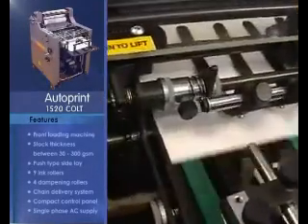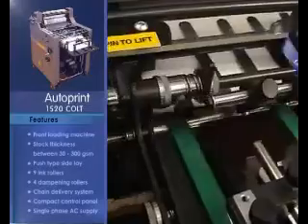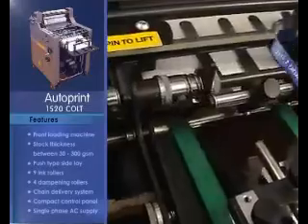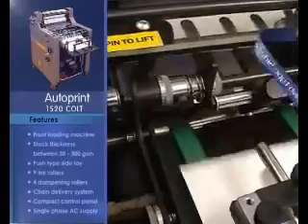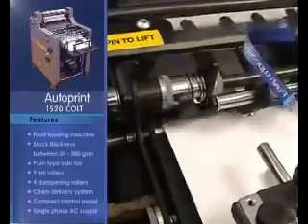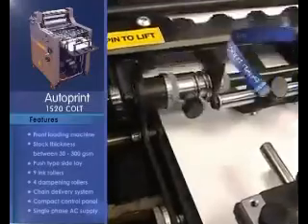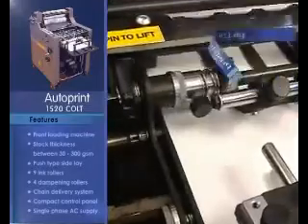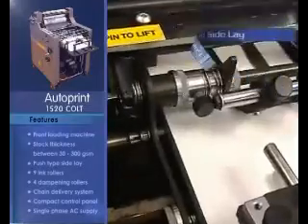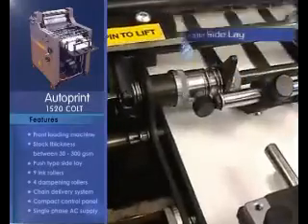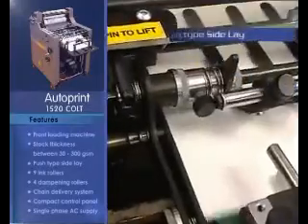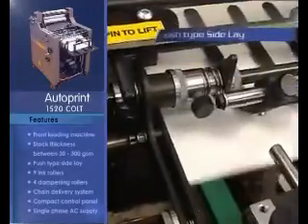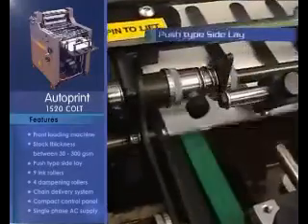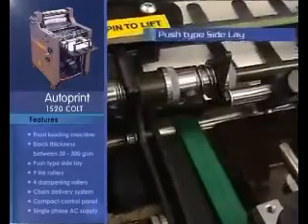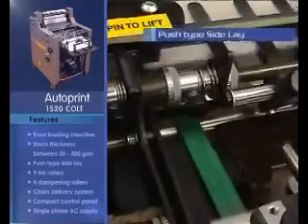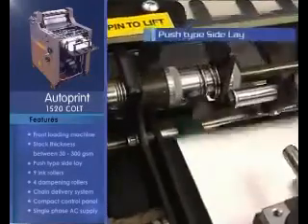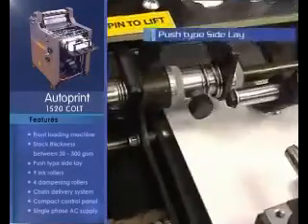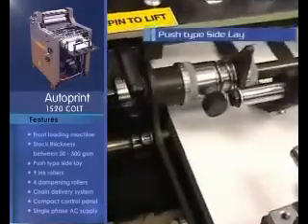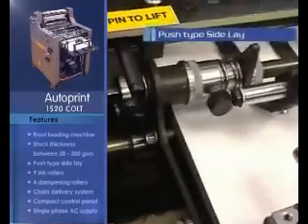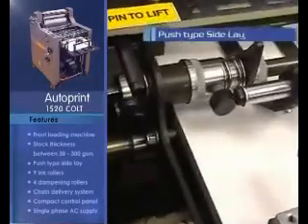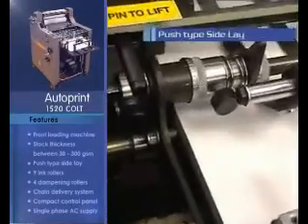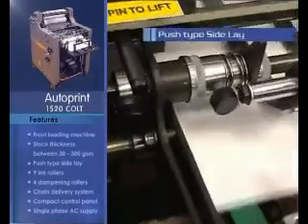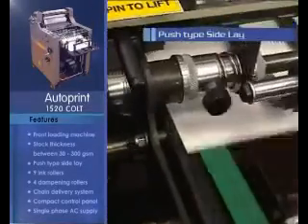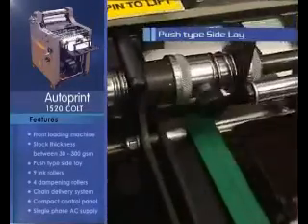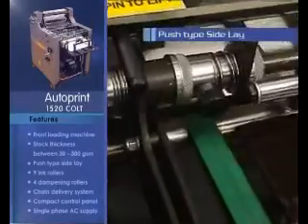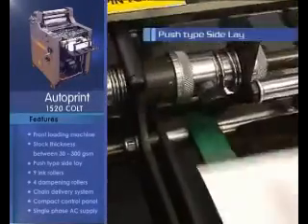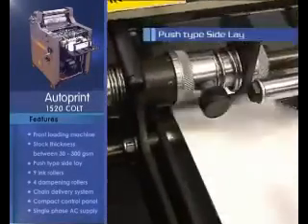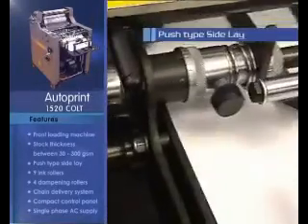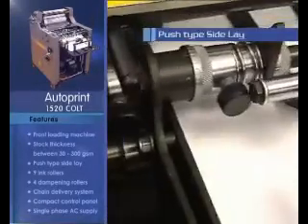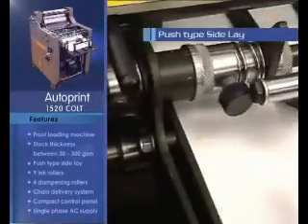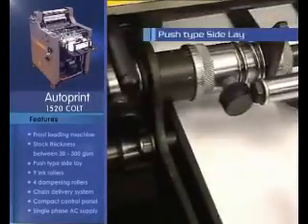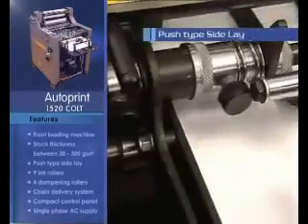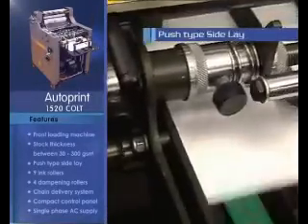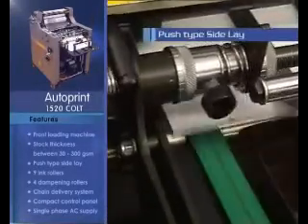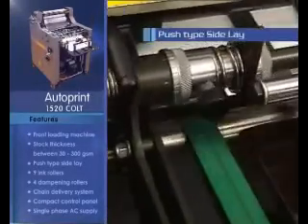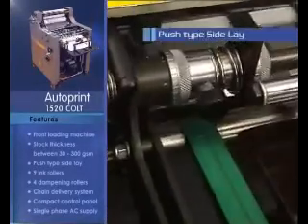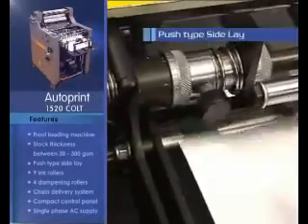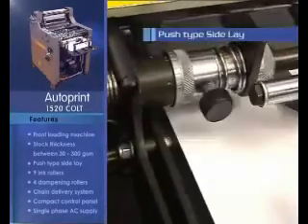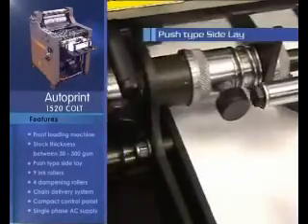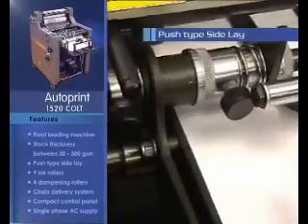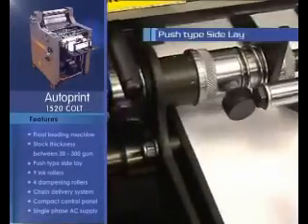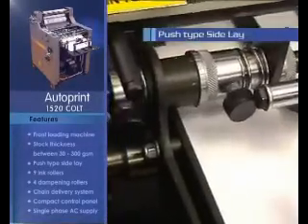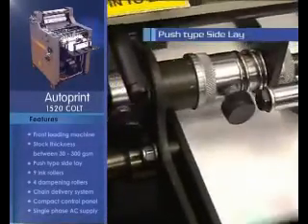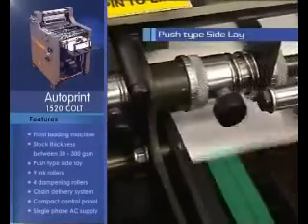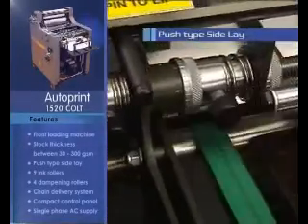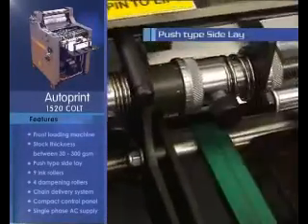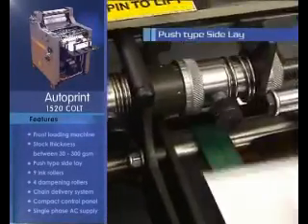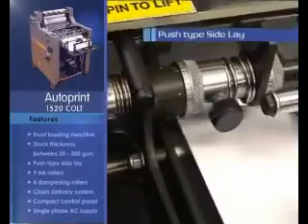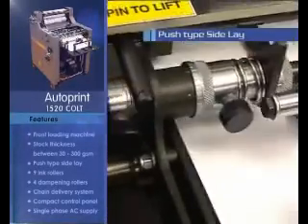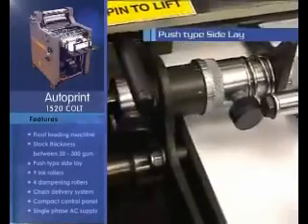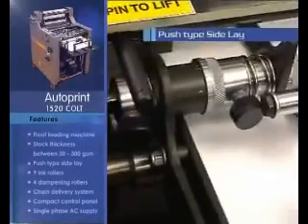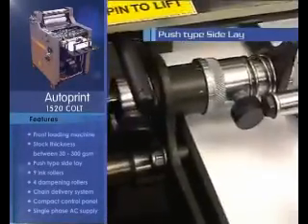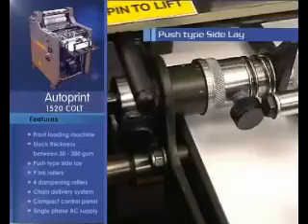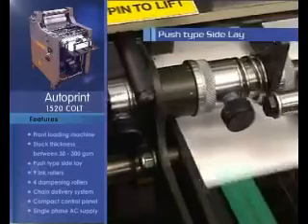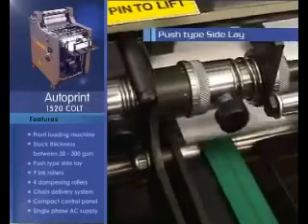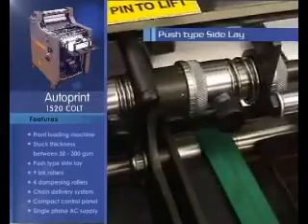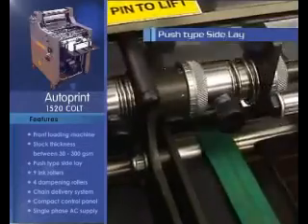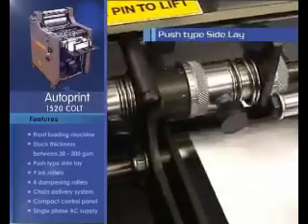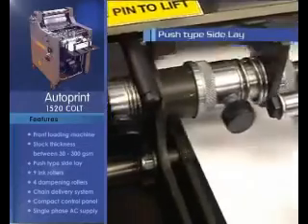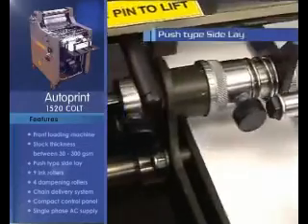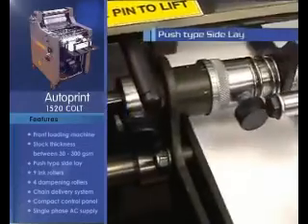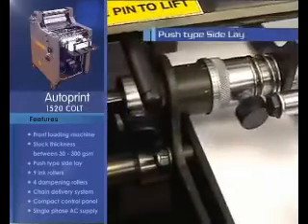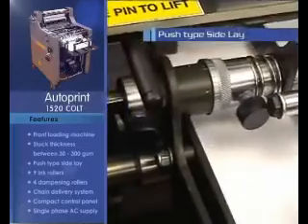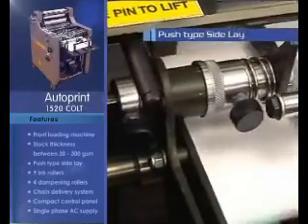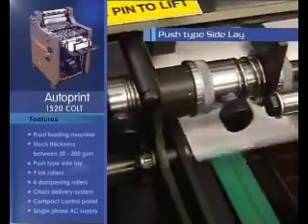The push-type side lay with micro-adjustment facility ensures precise registration.